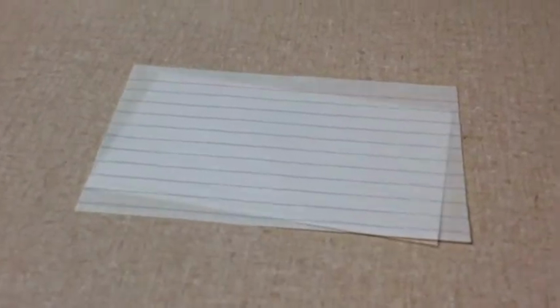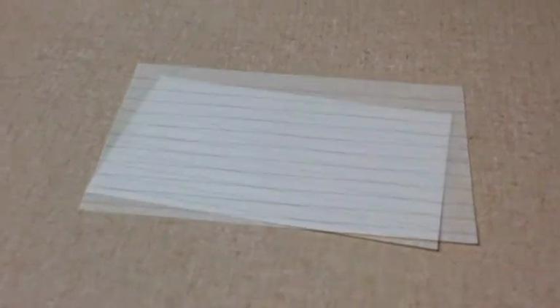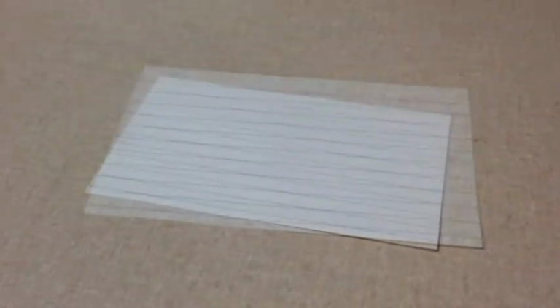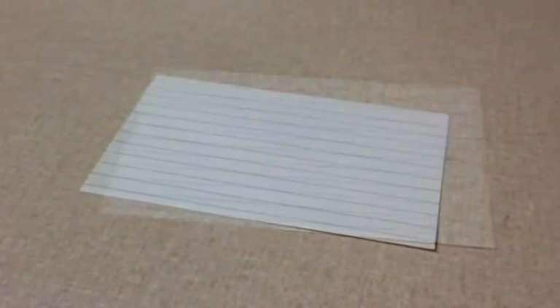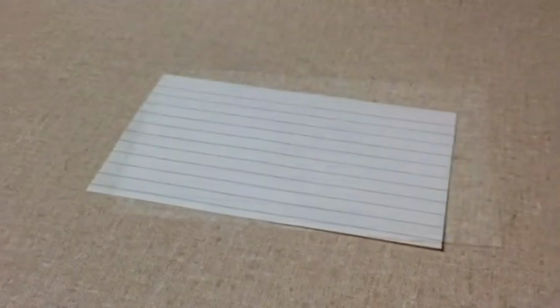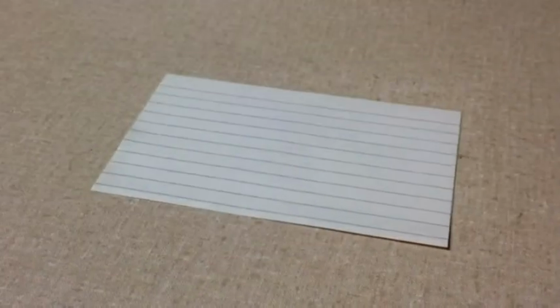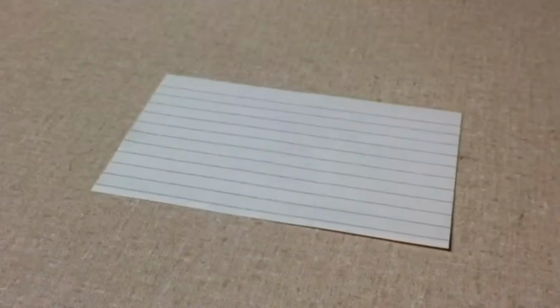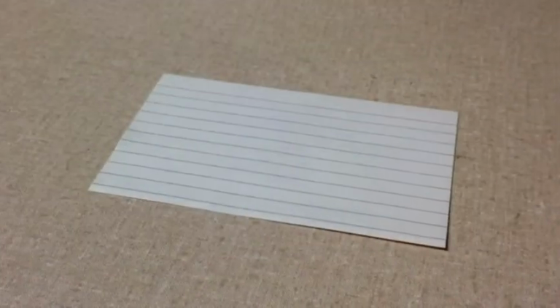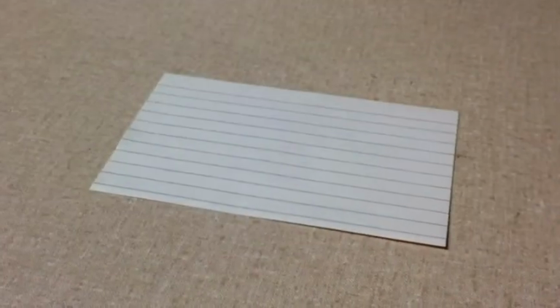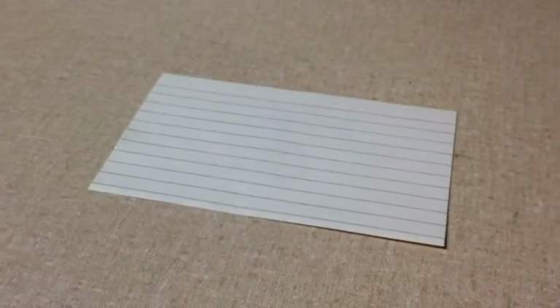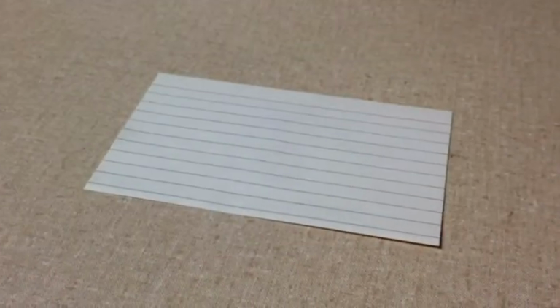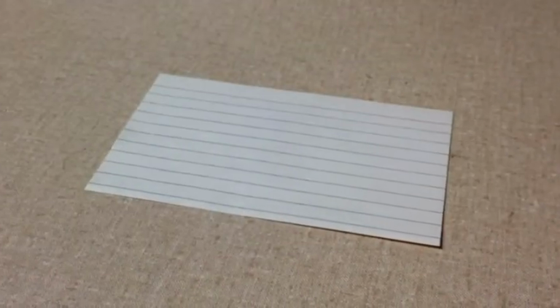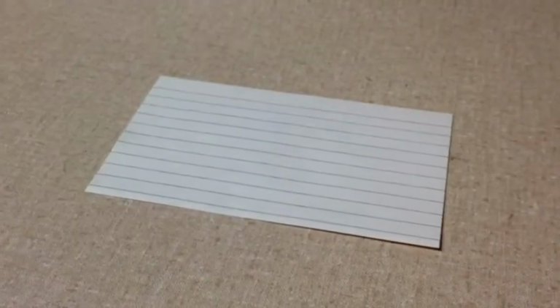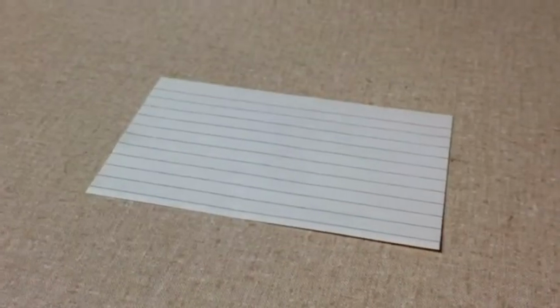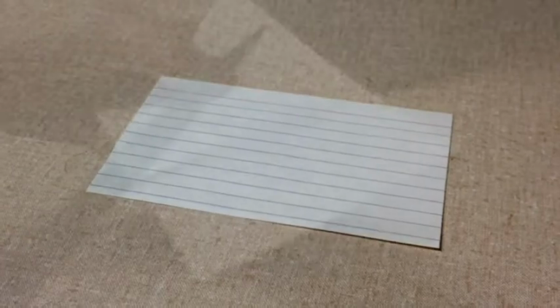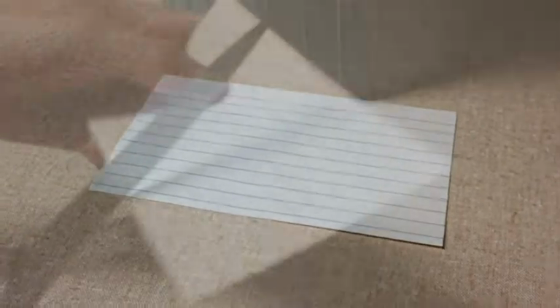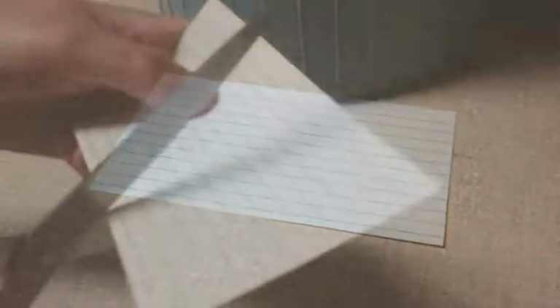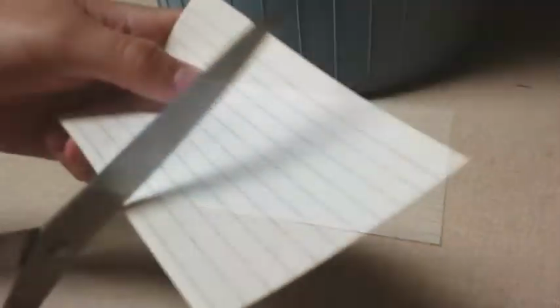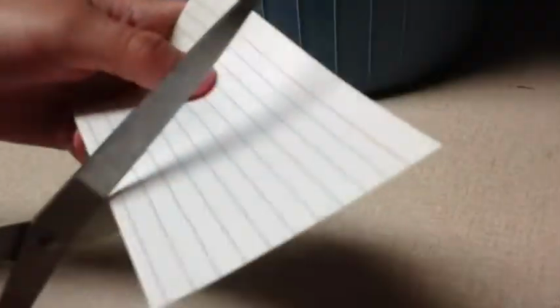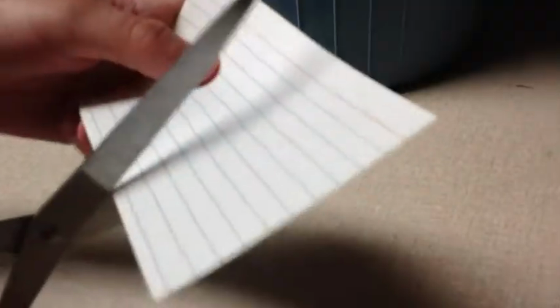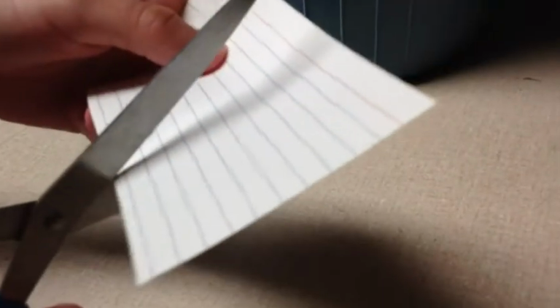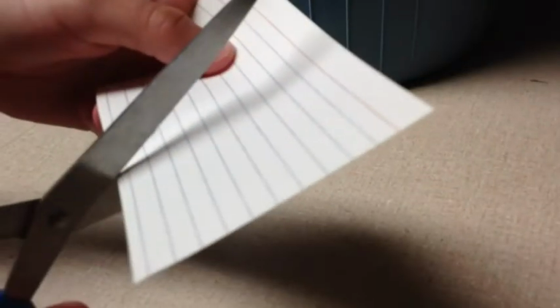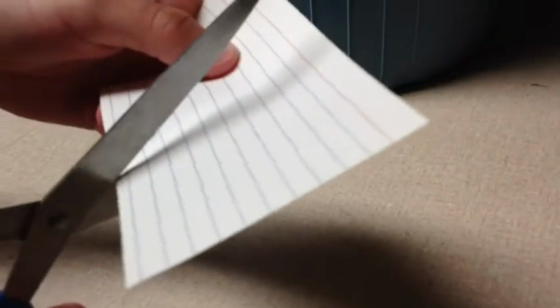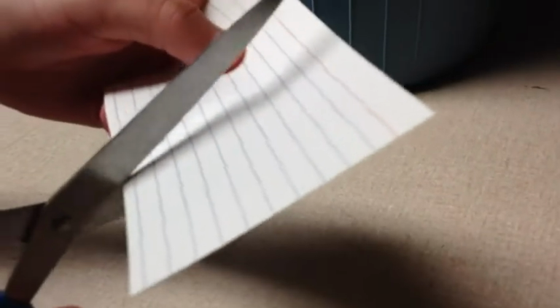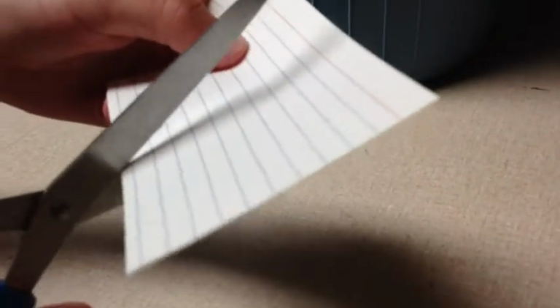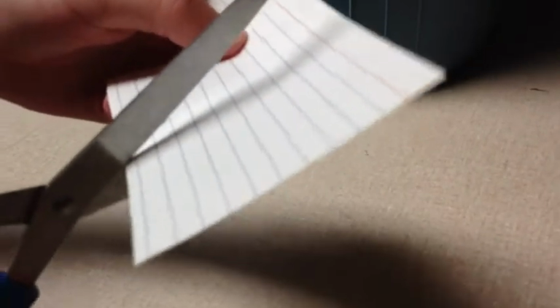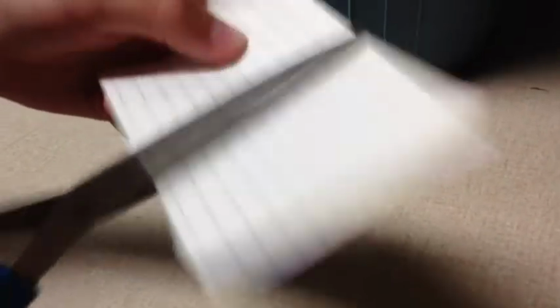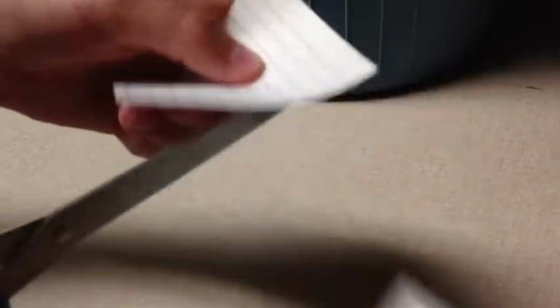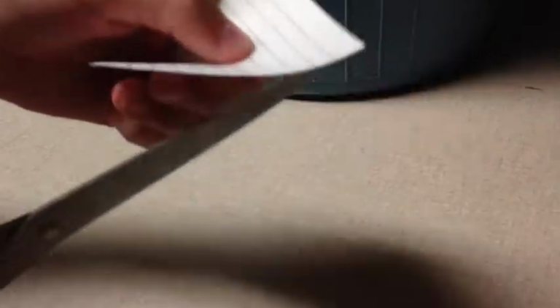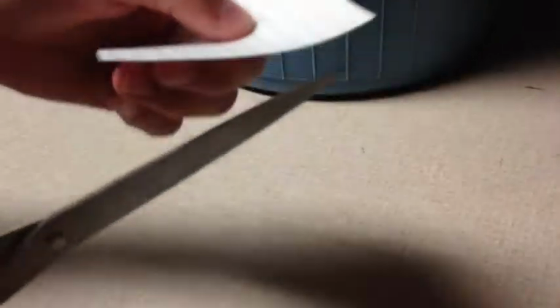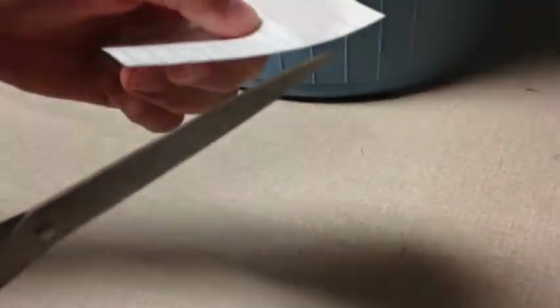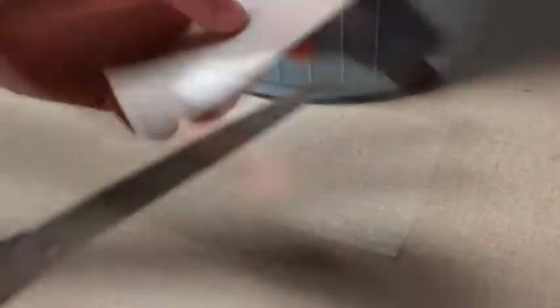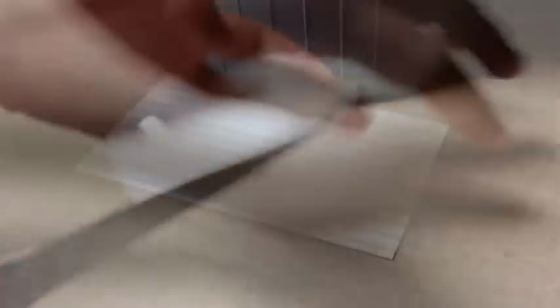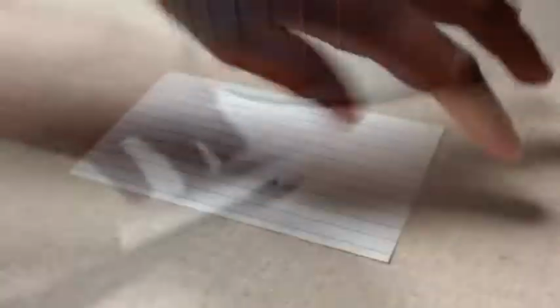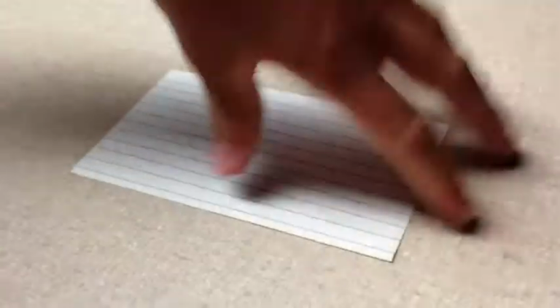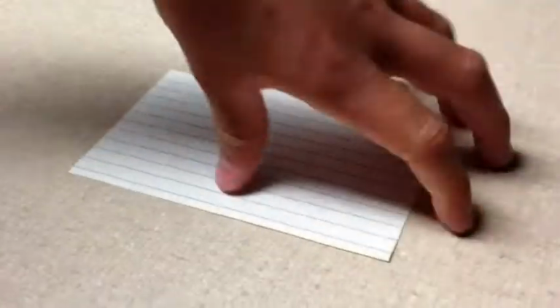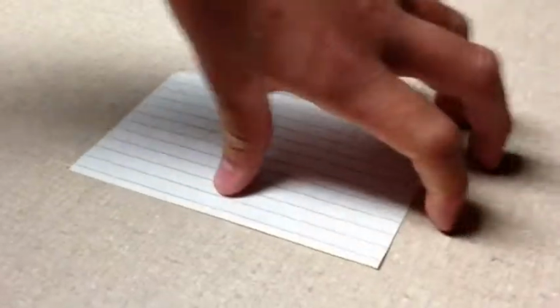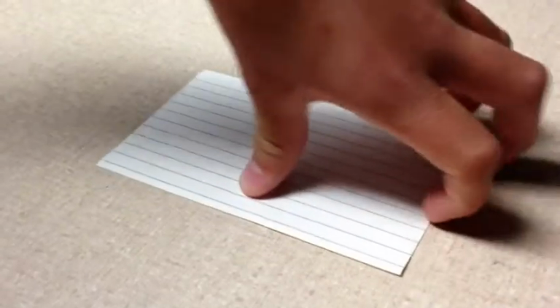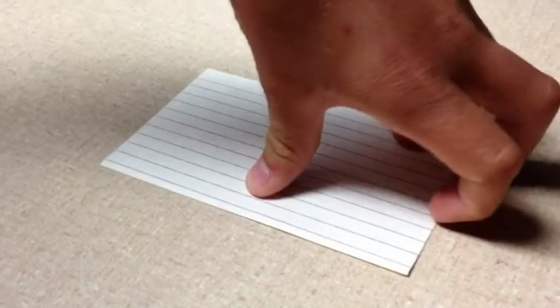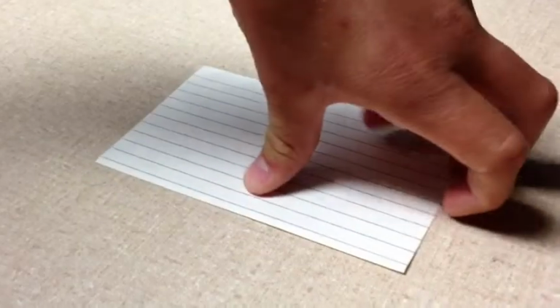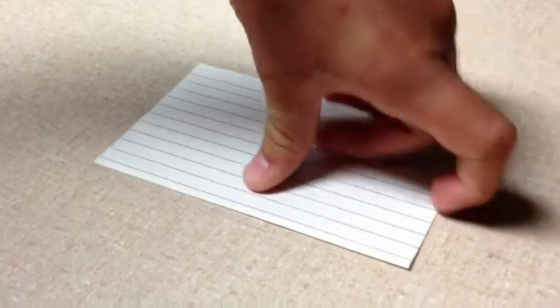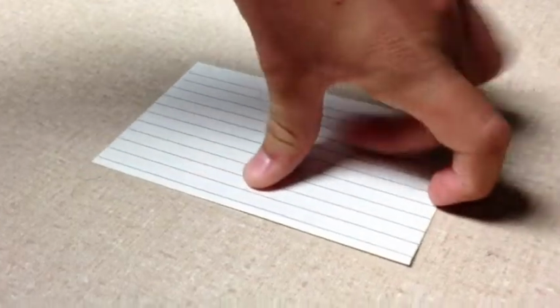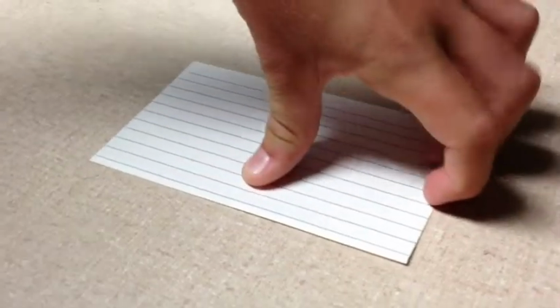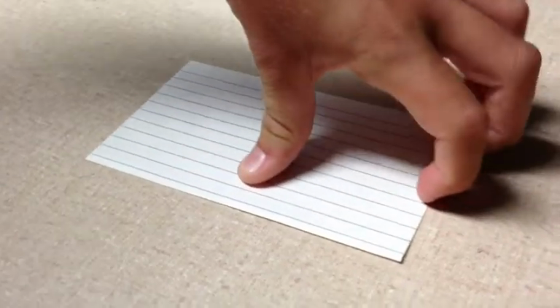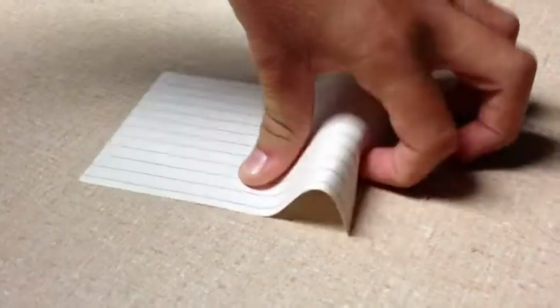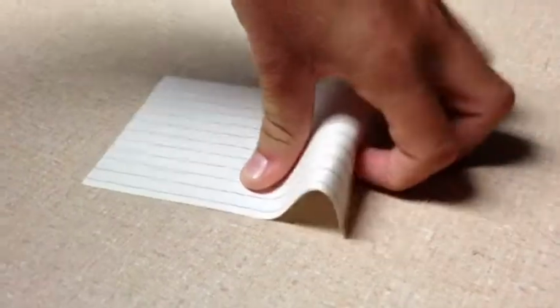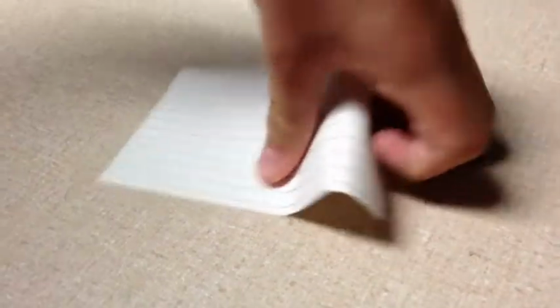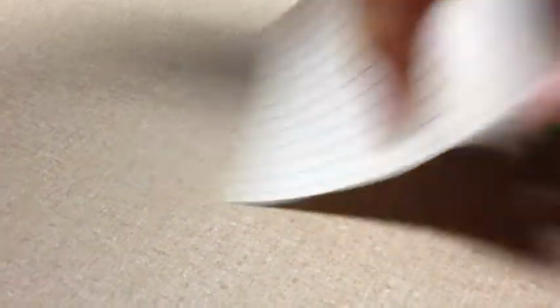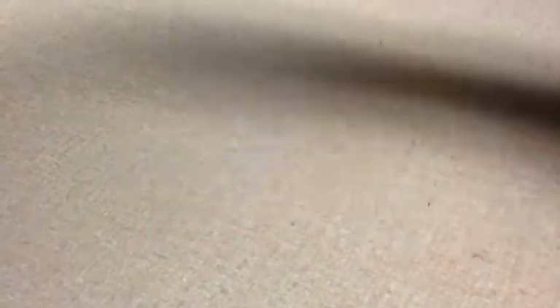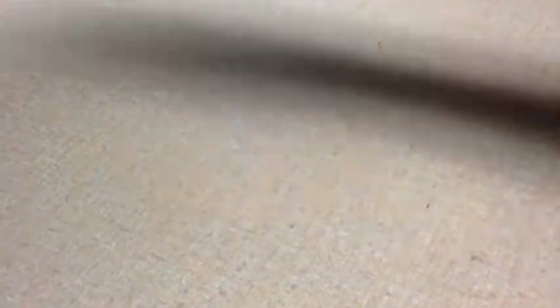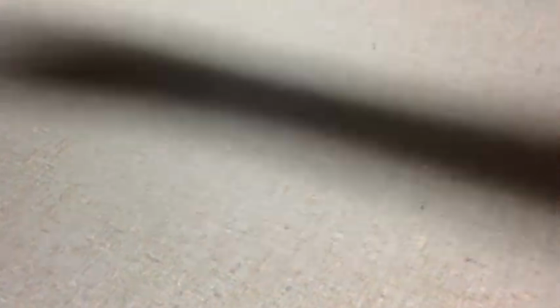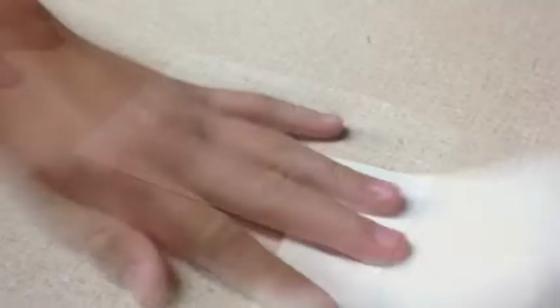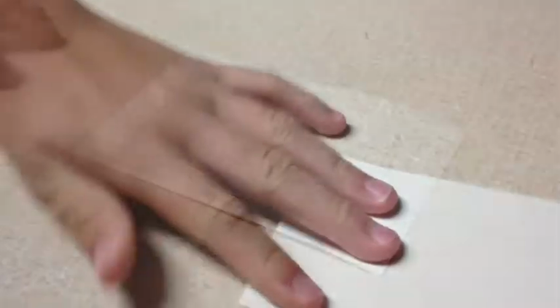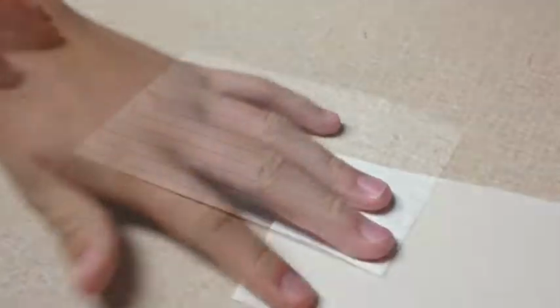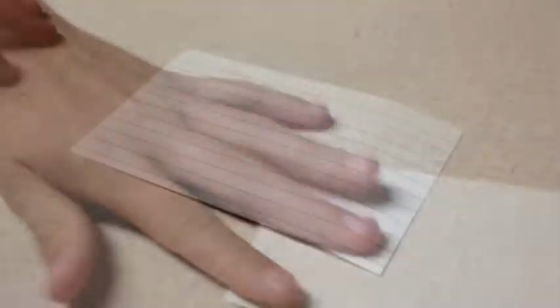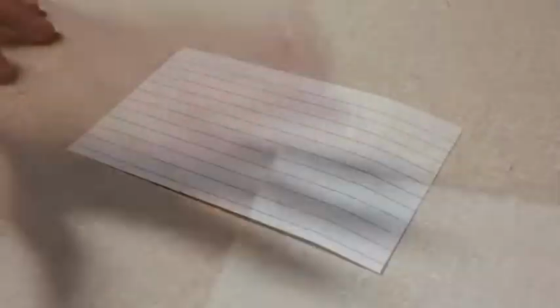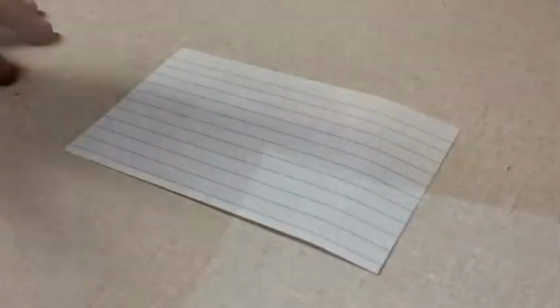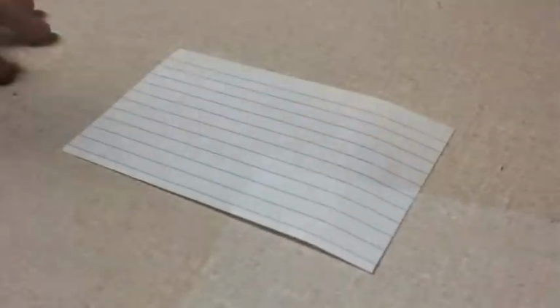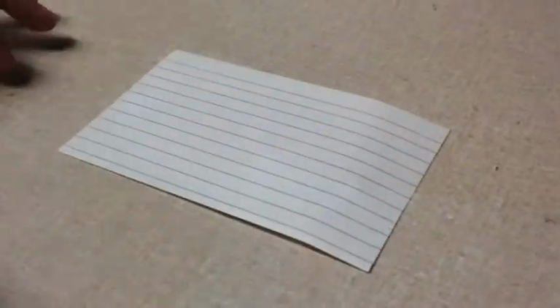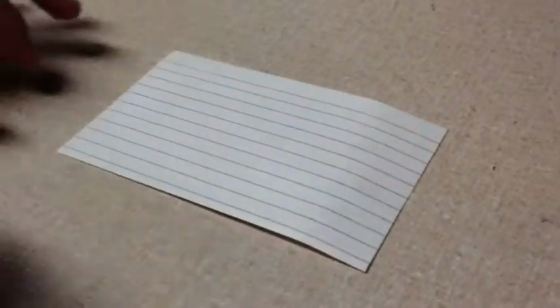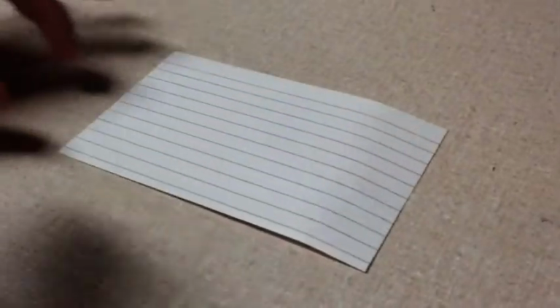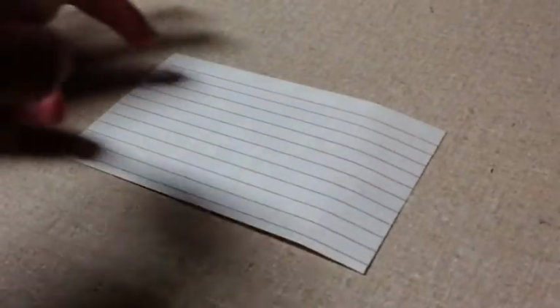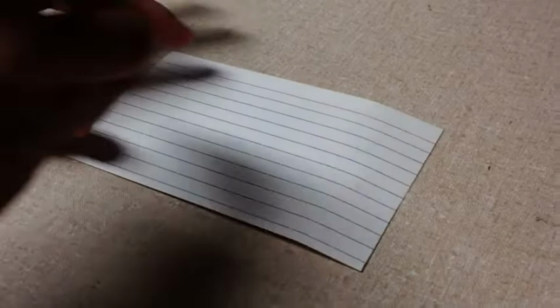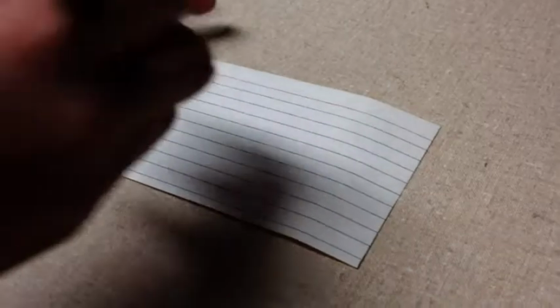You can stare at it. You can cut it in half. You can turn it upside down. You can write something on it.